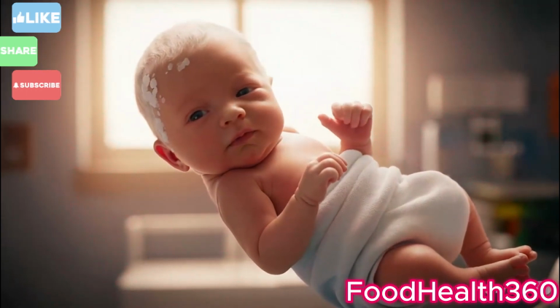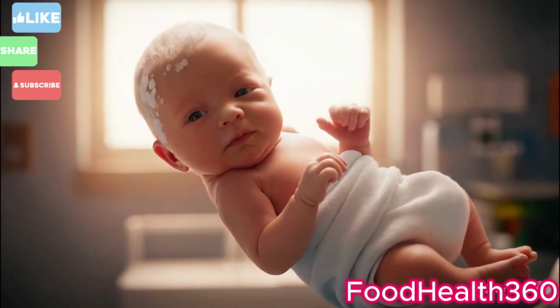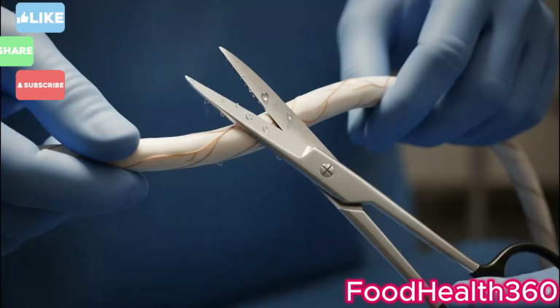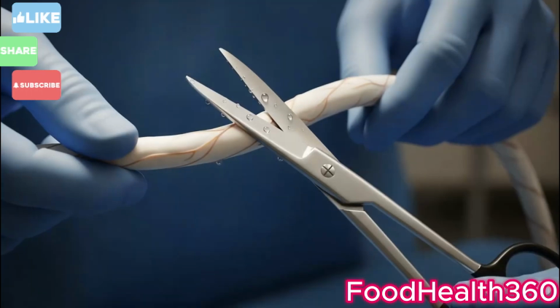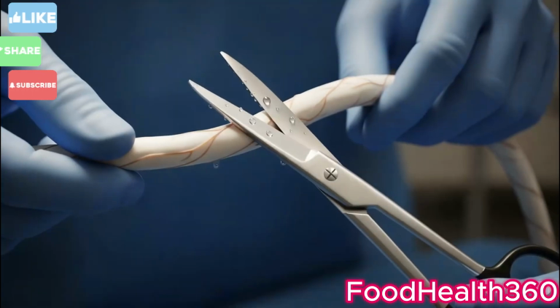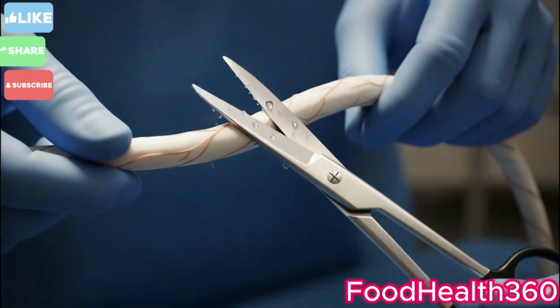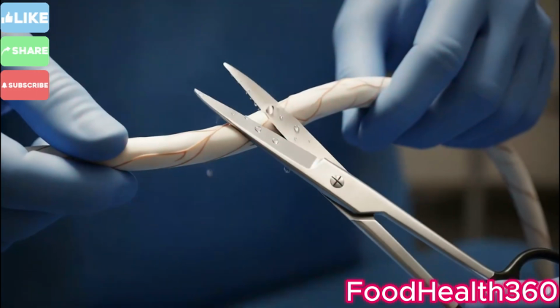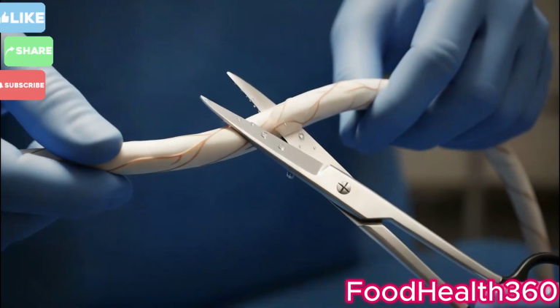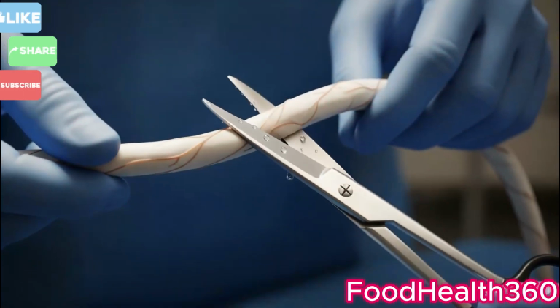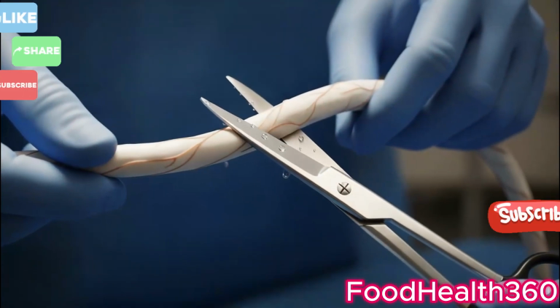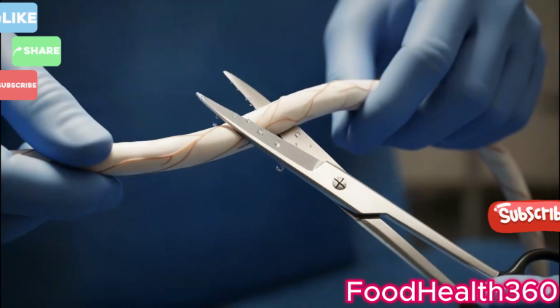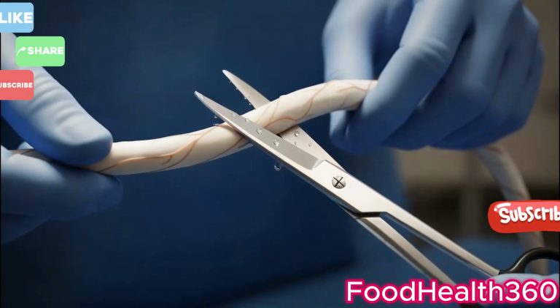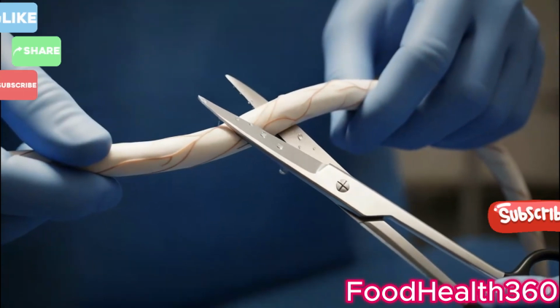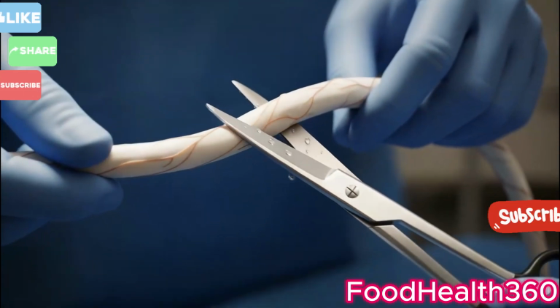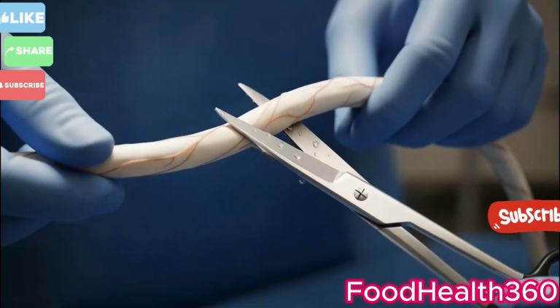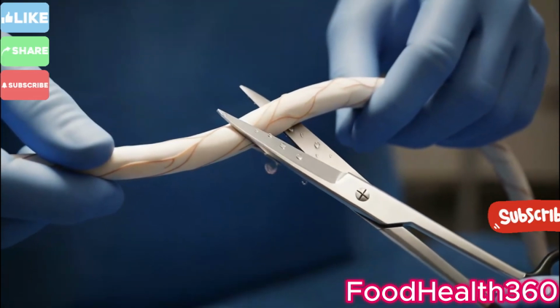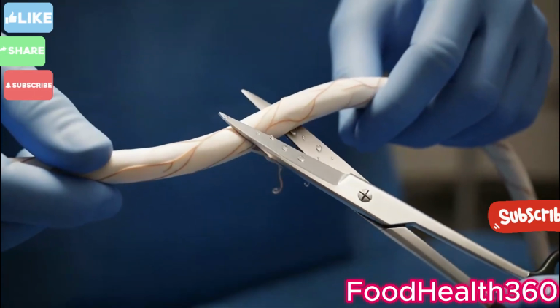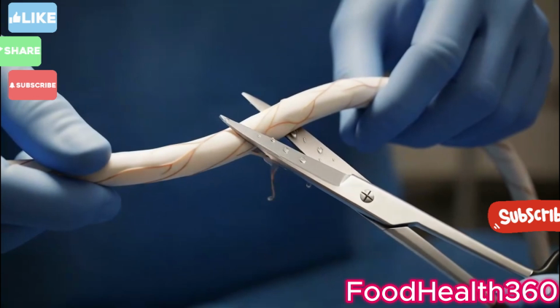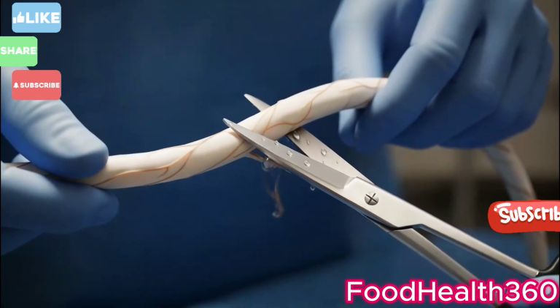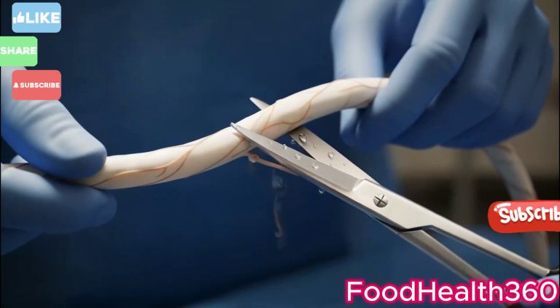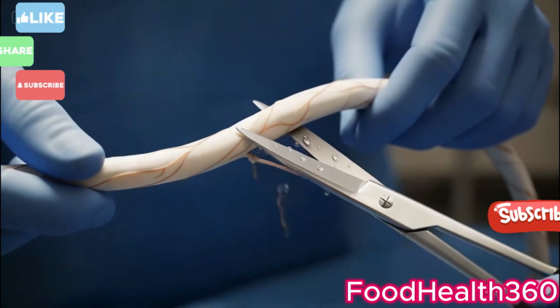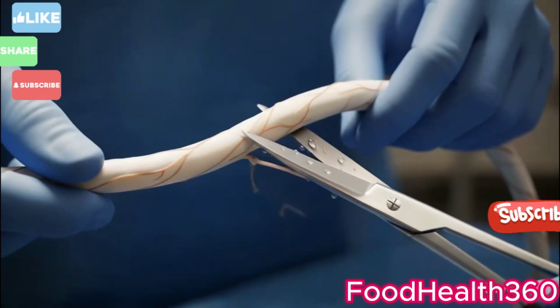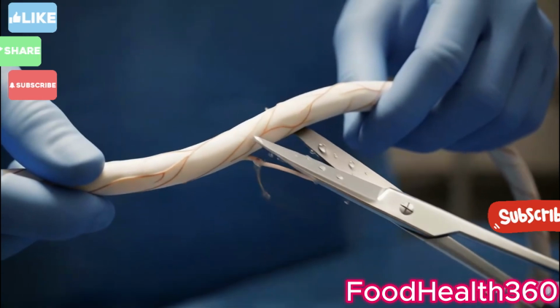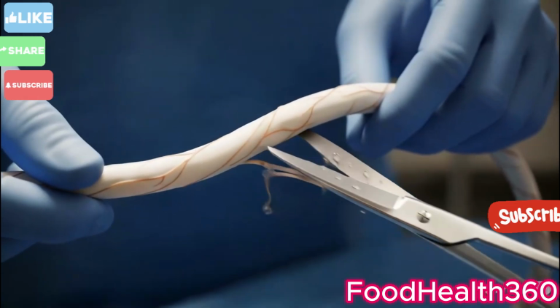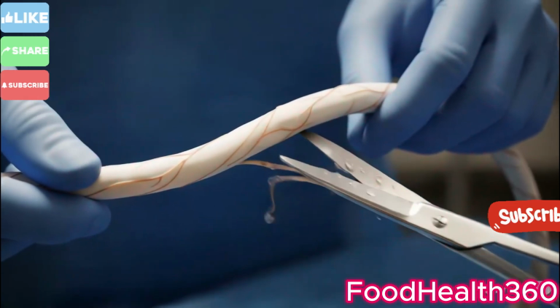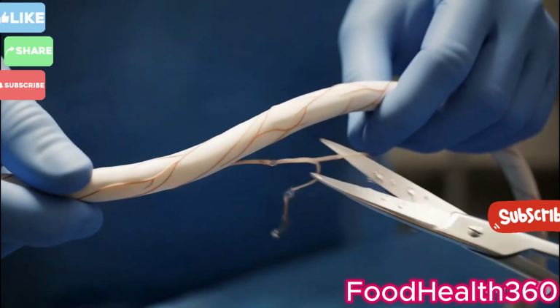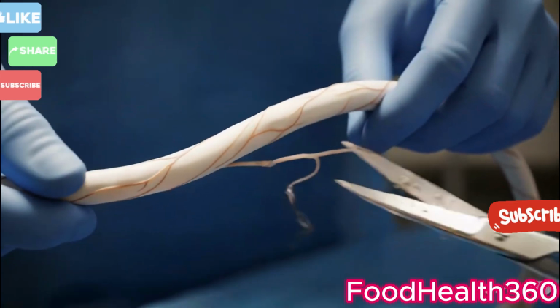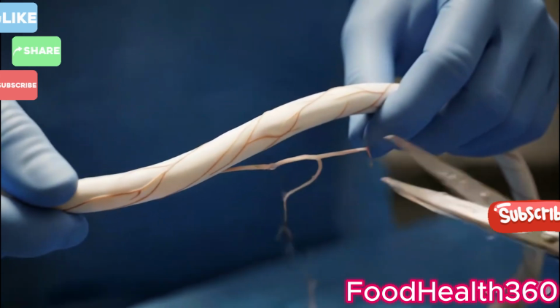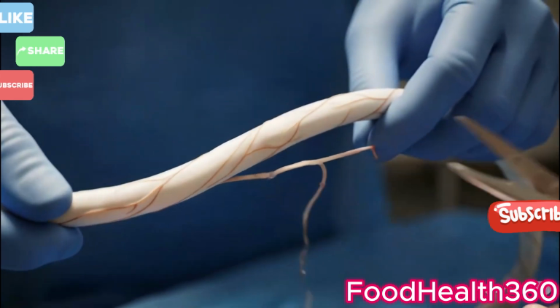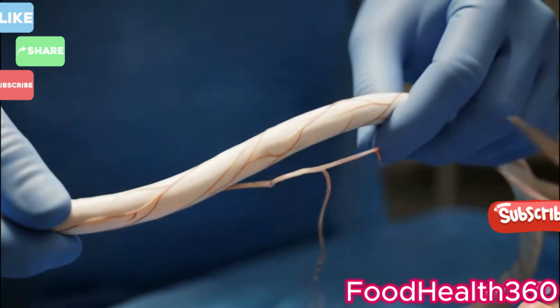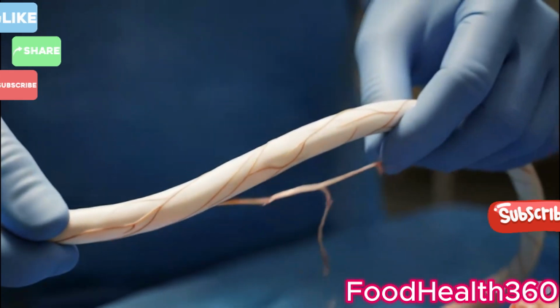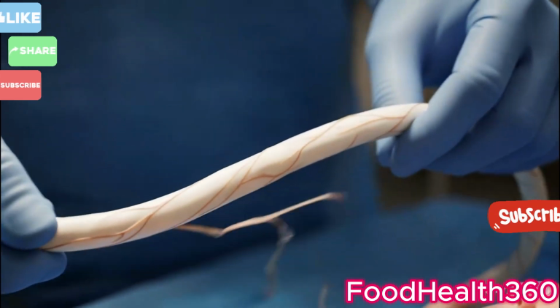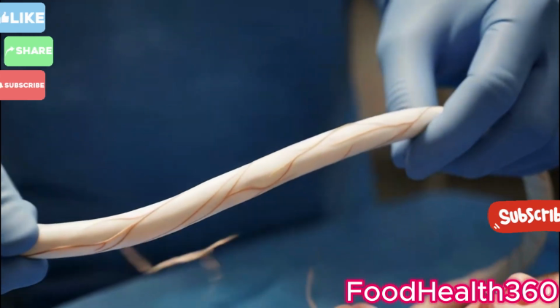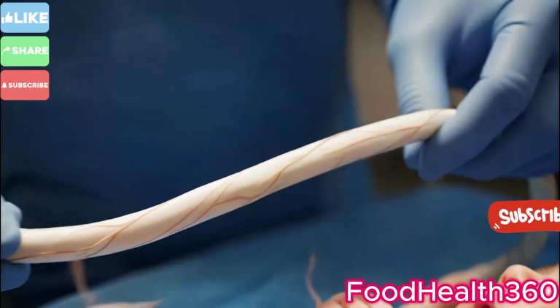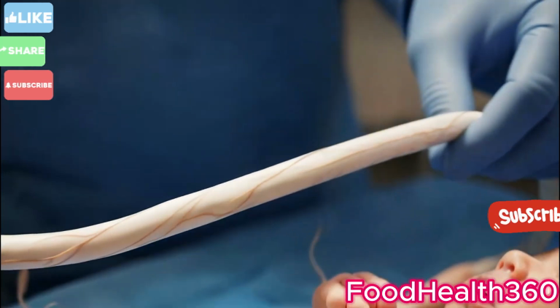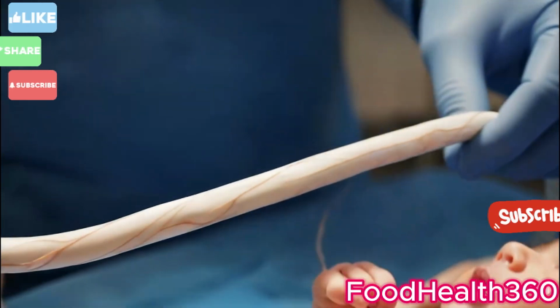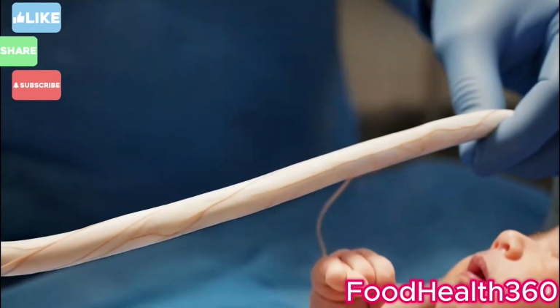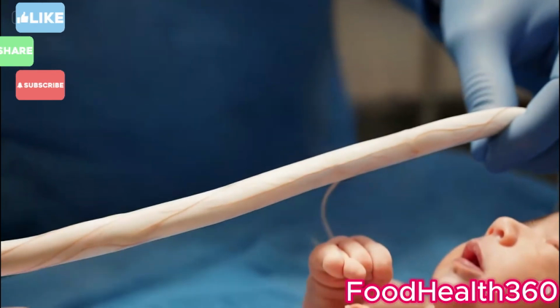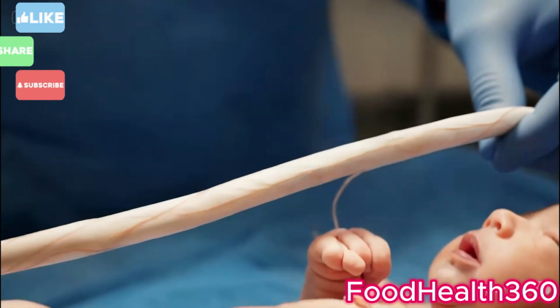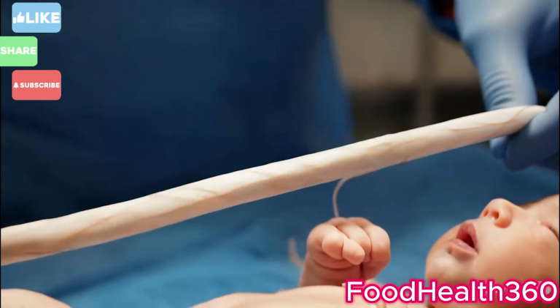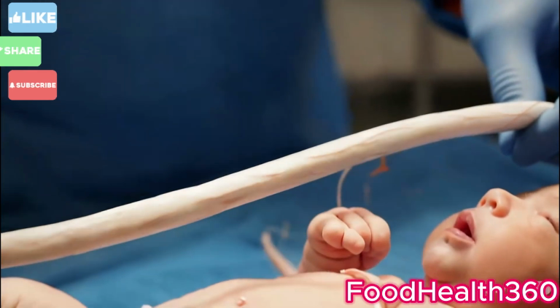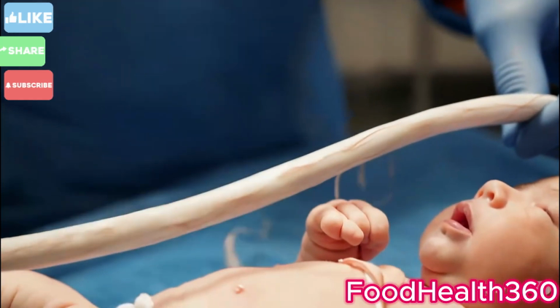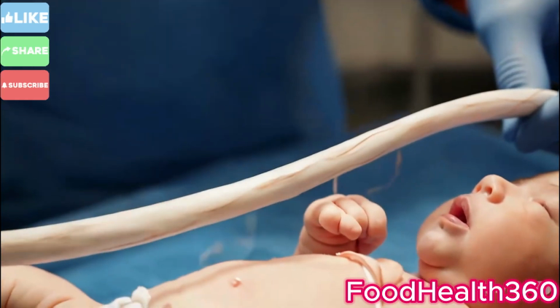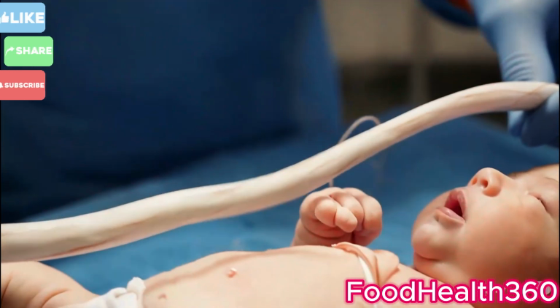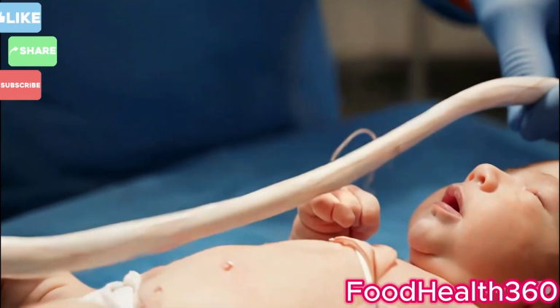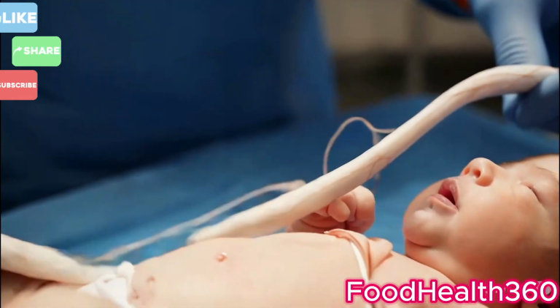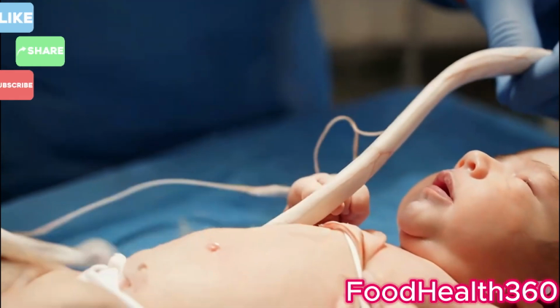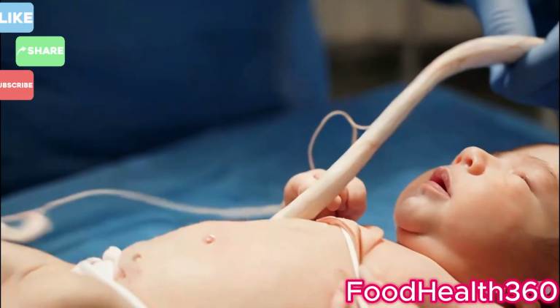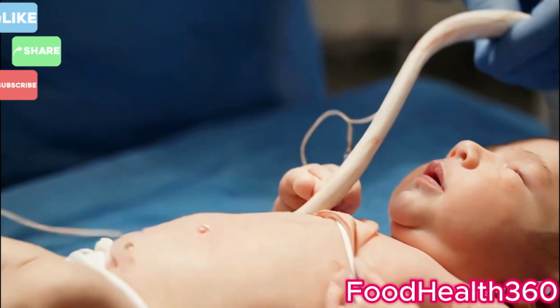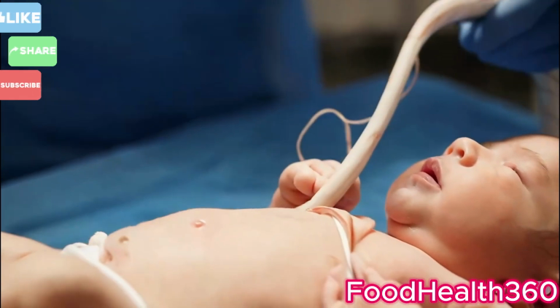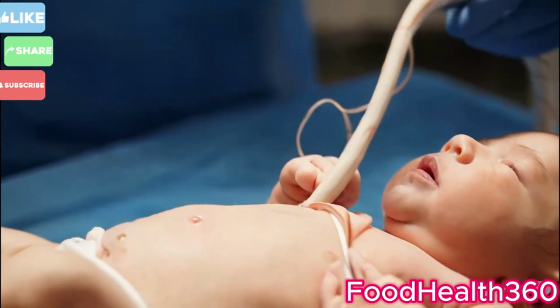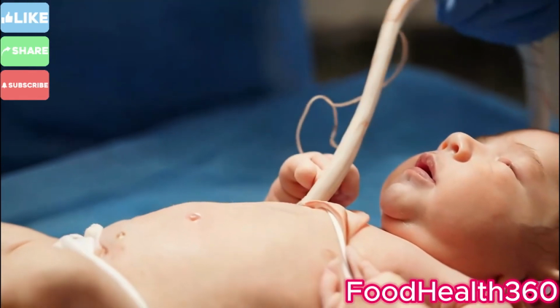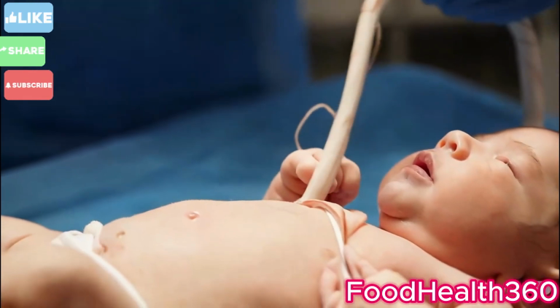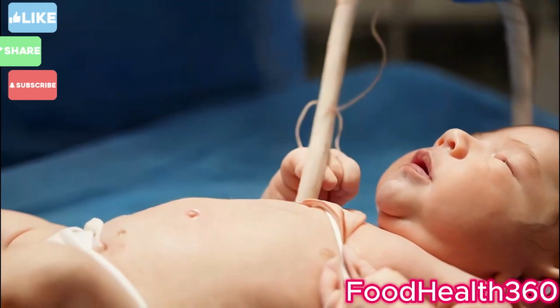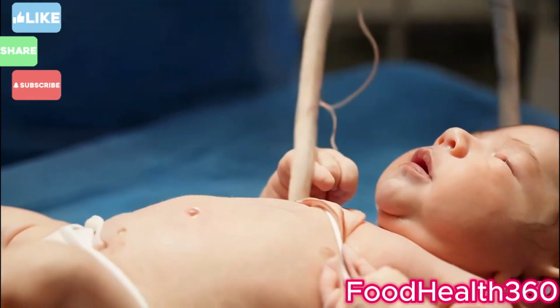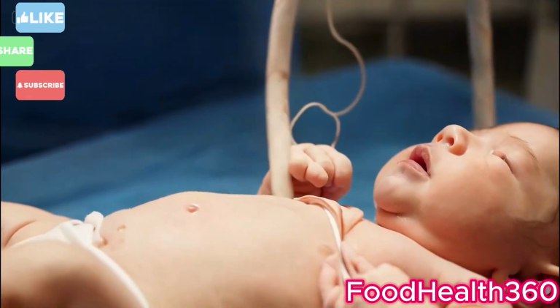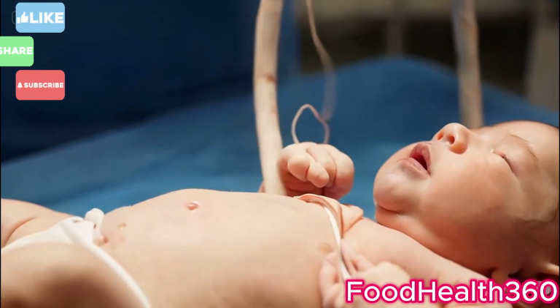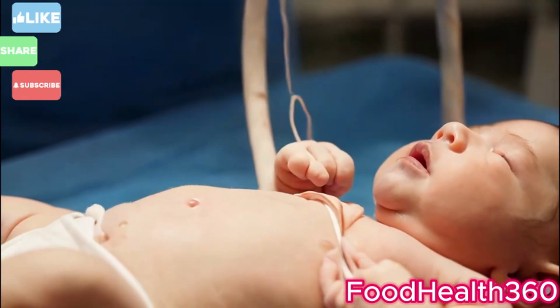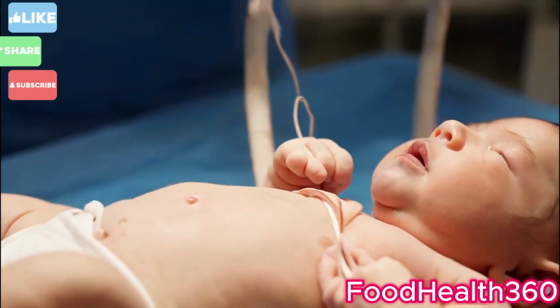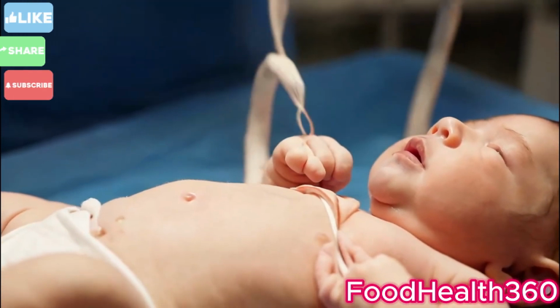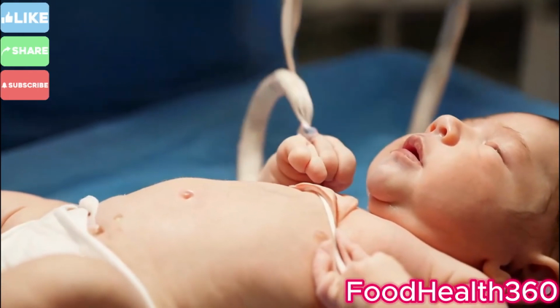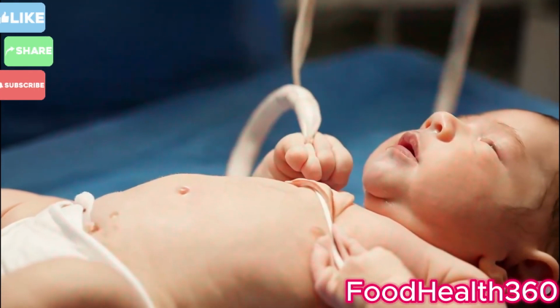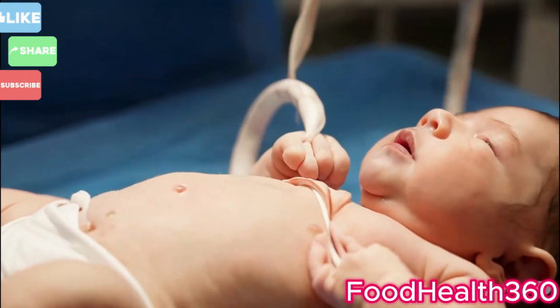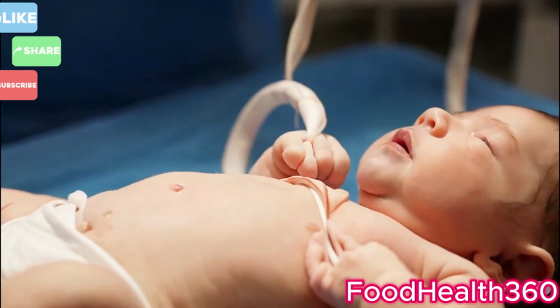The medical team clears the baby's airways, ensuring smooth breathing and a steady heartbeat.